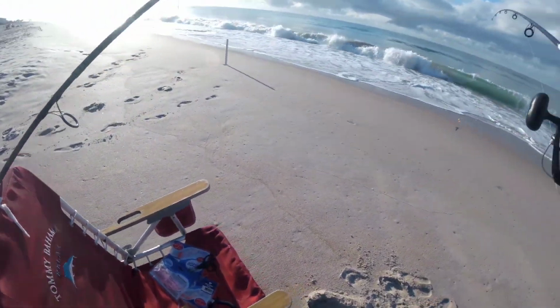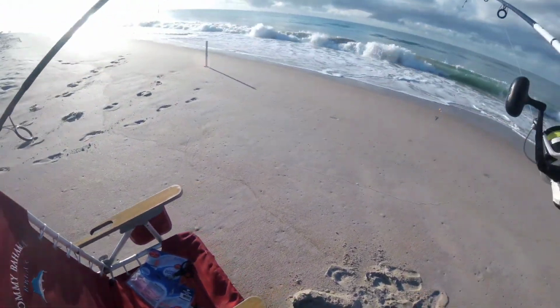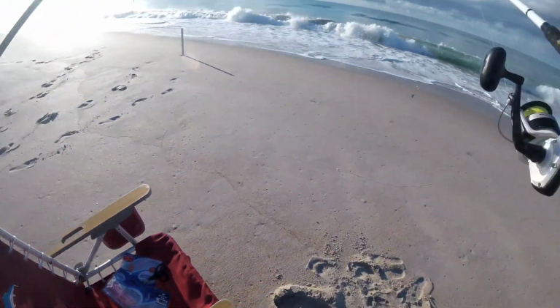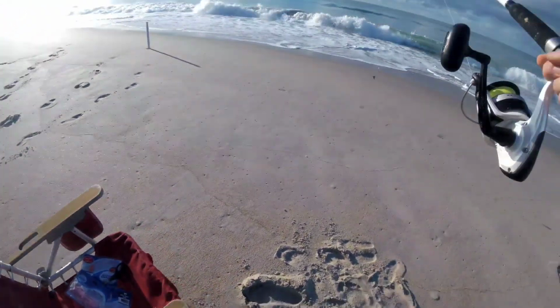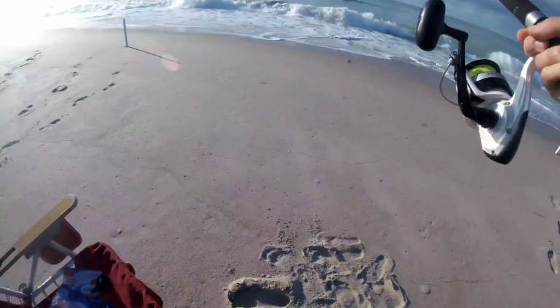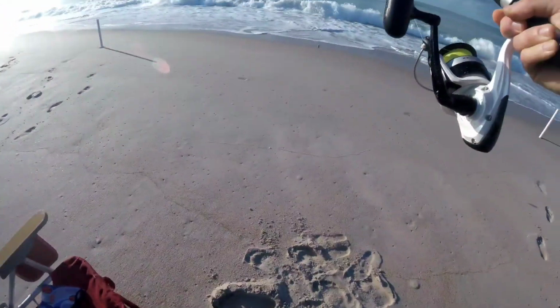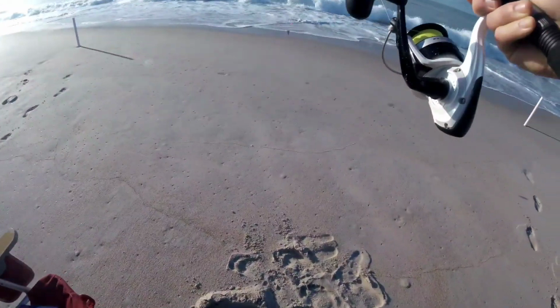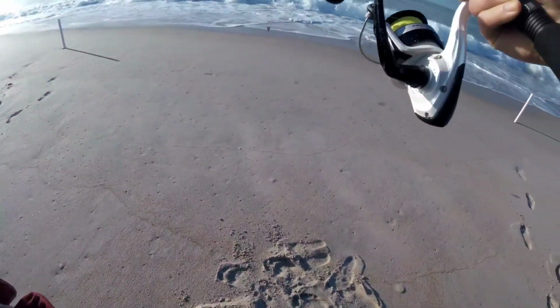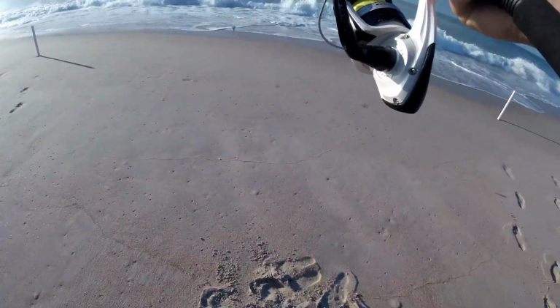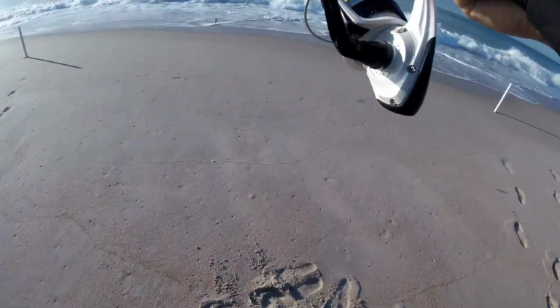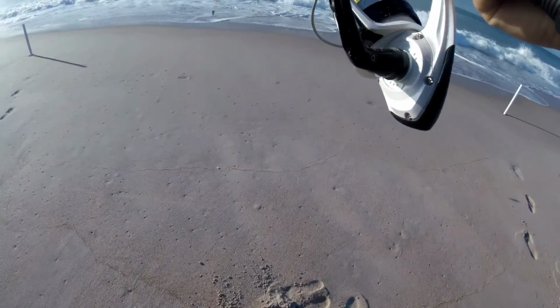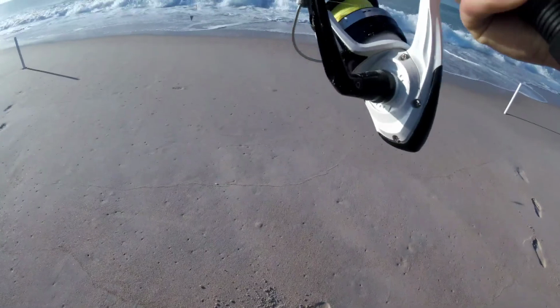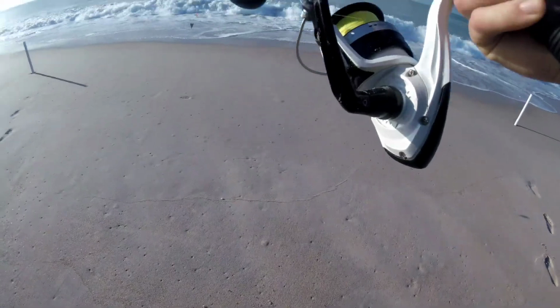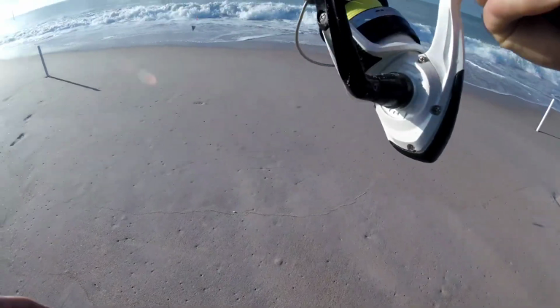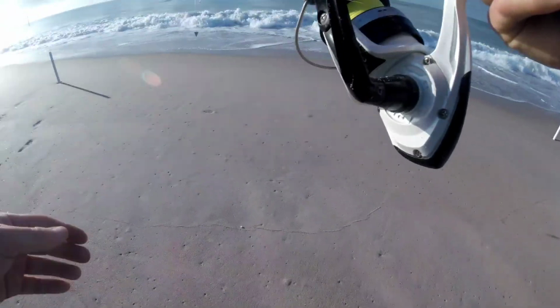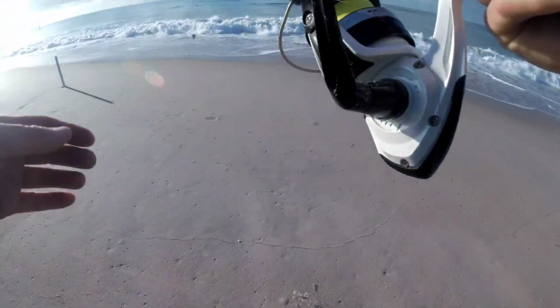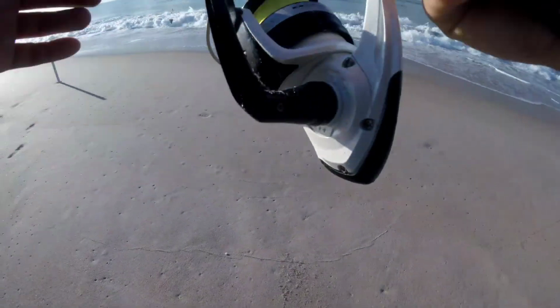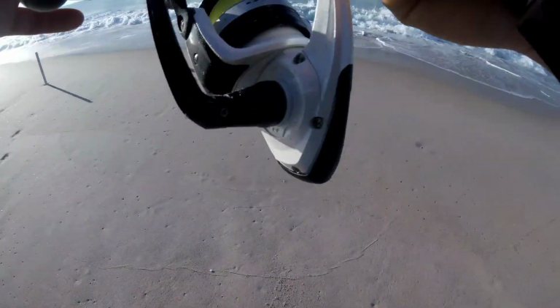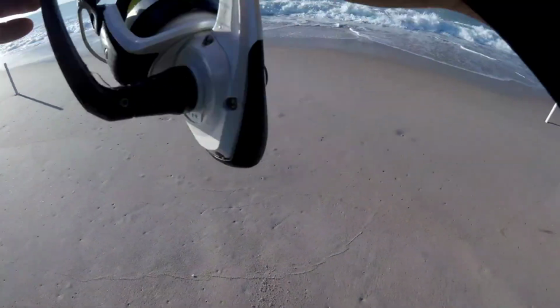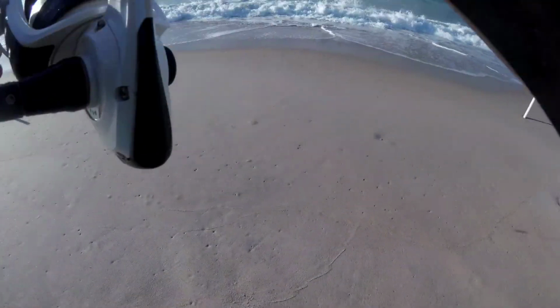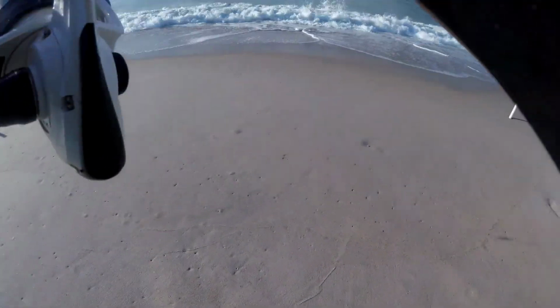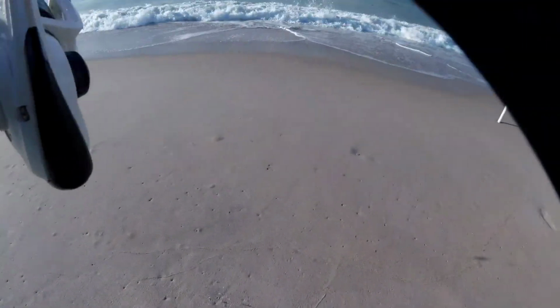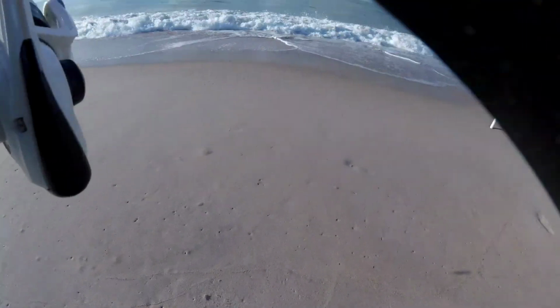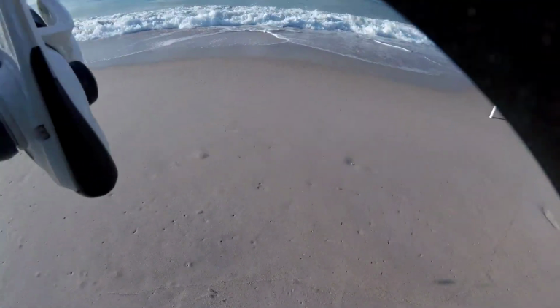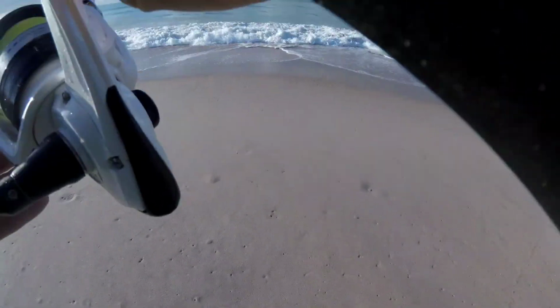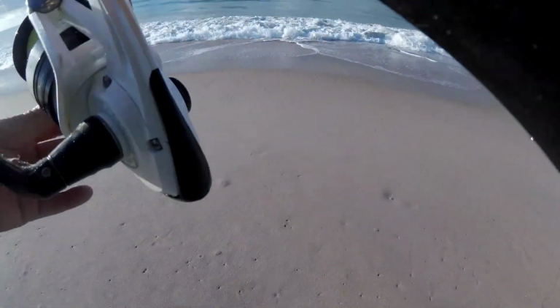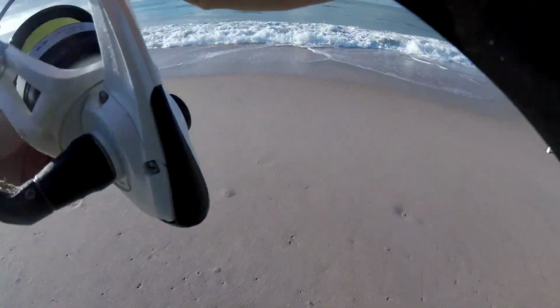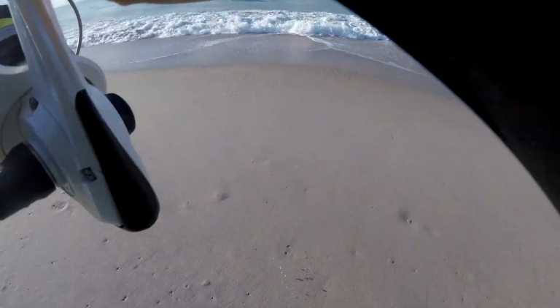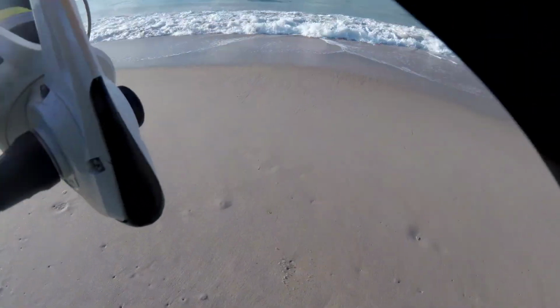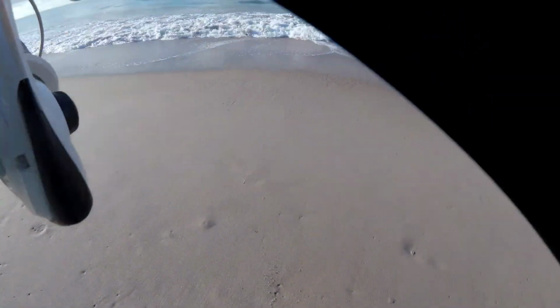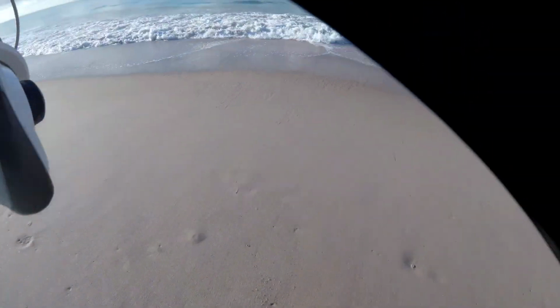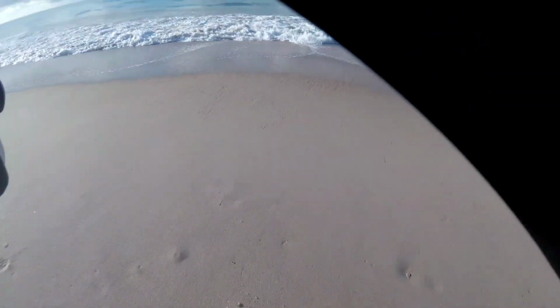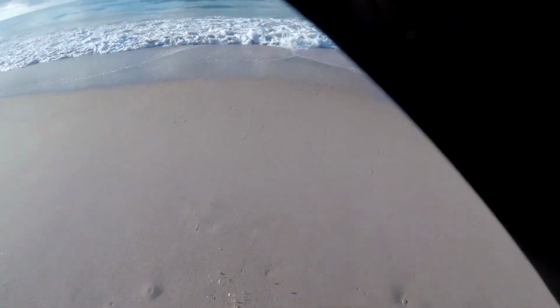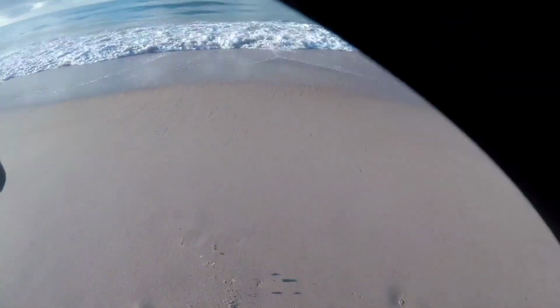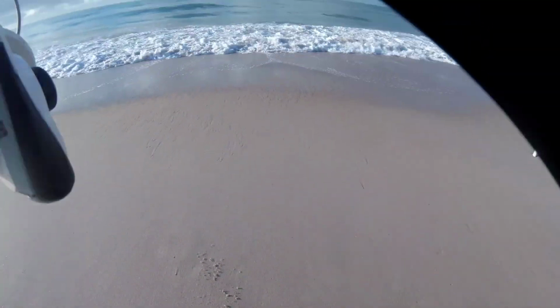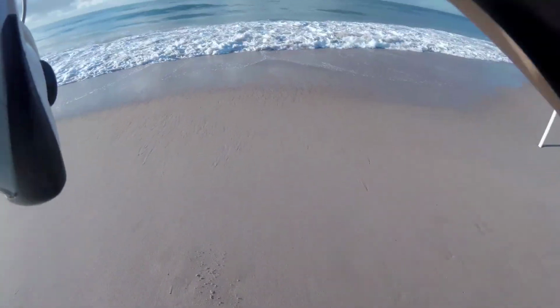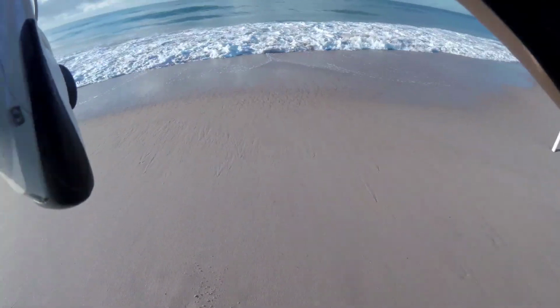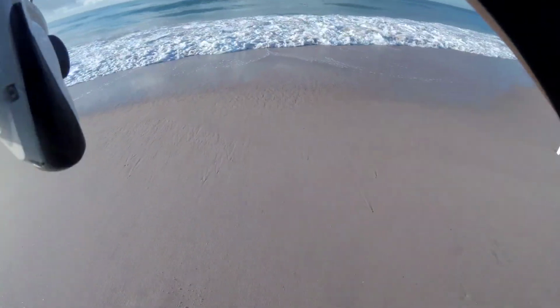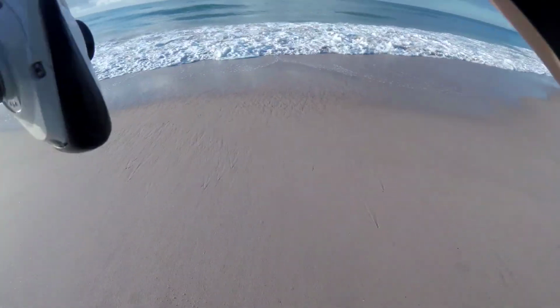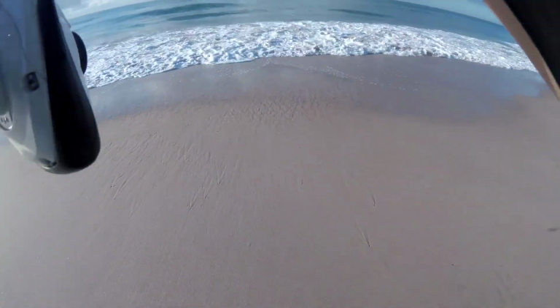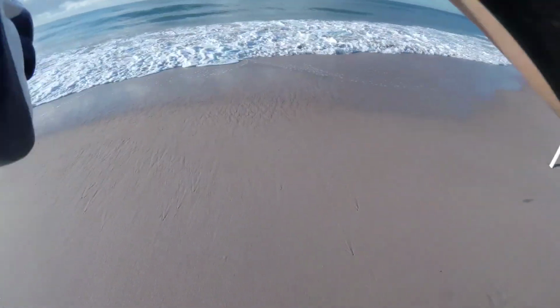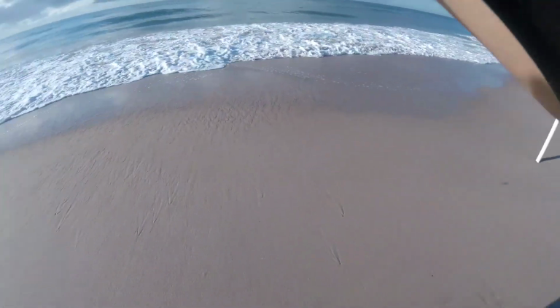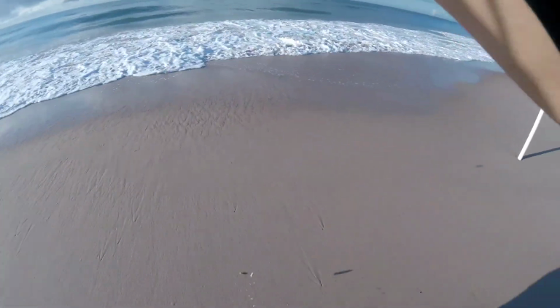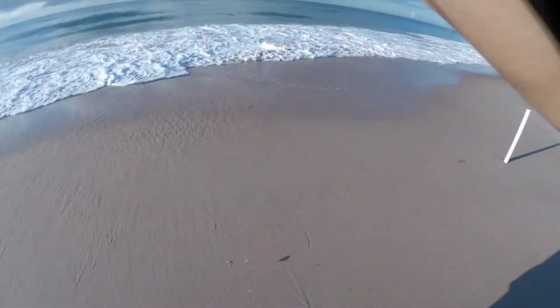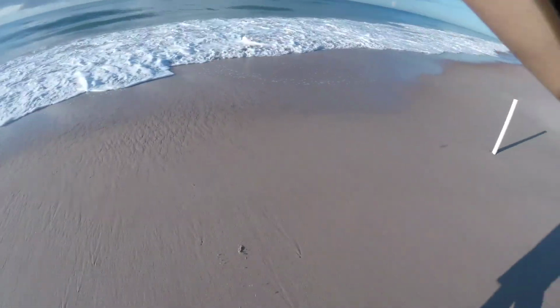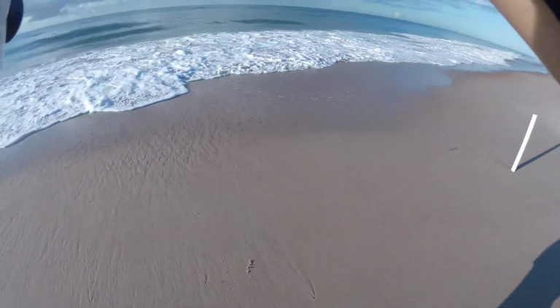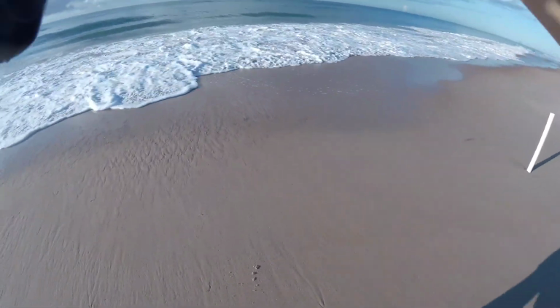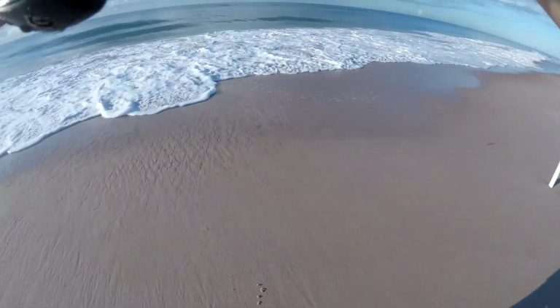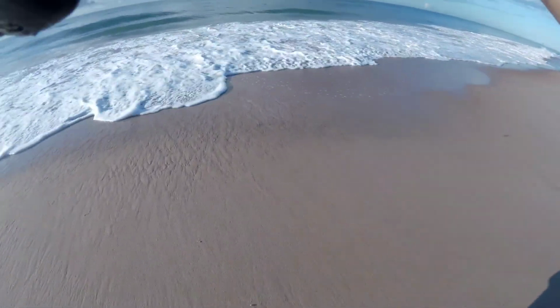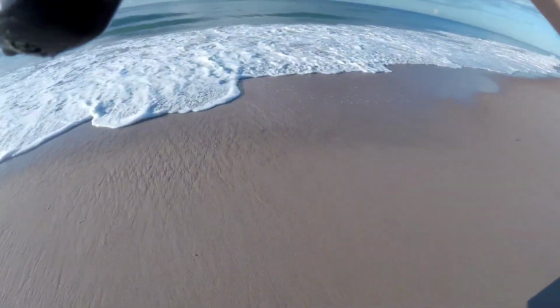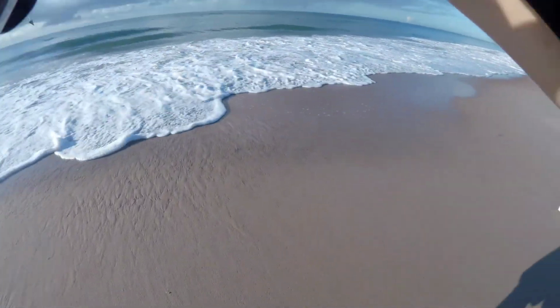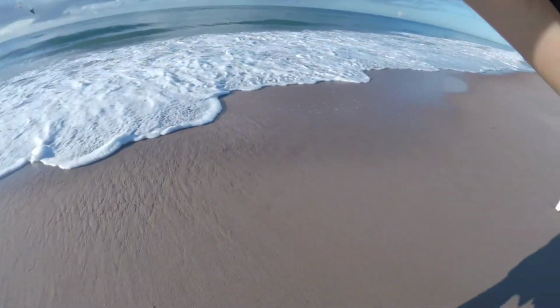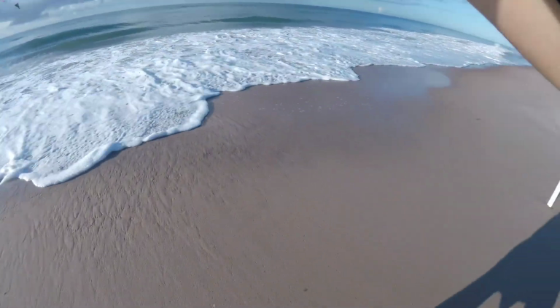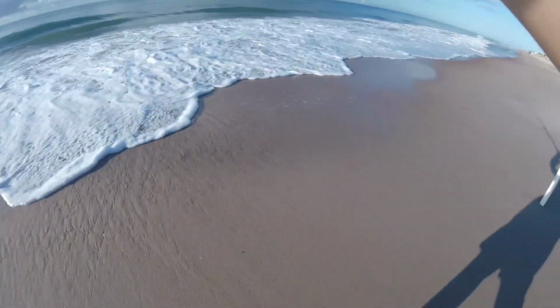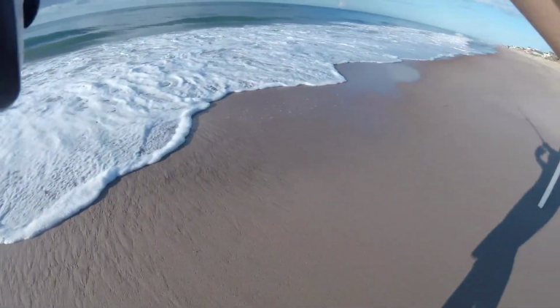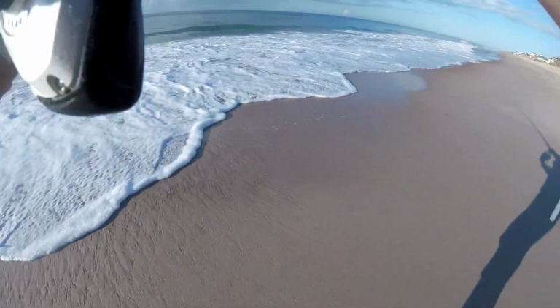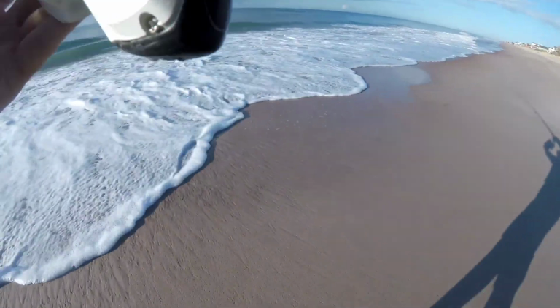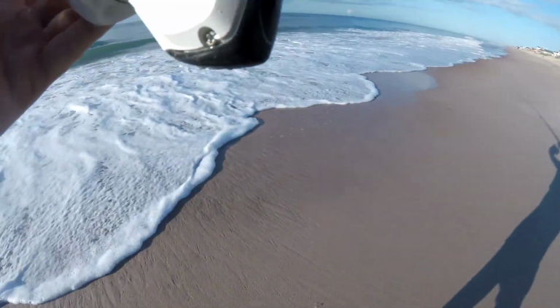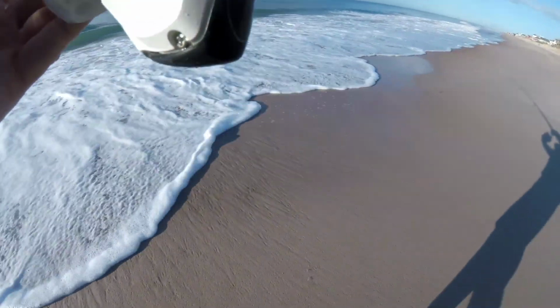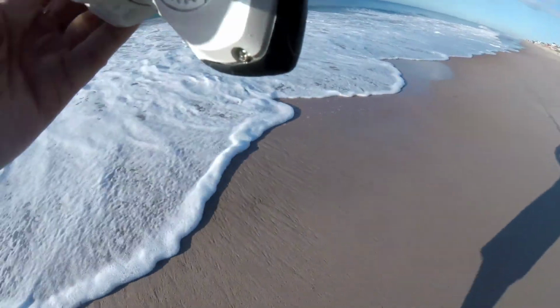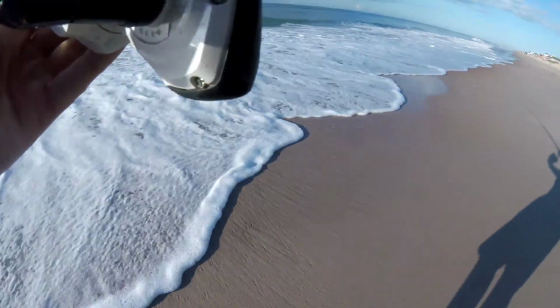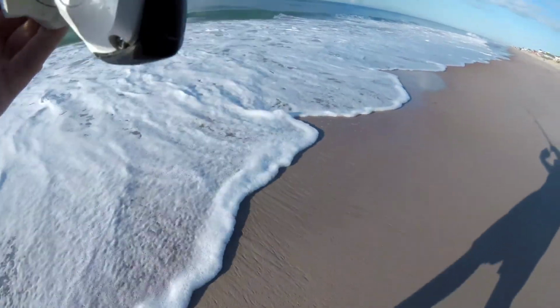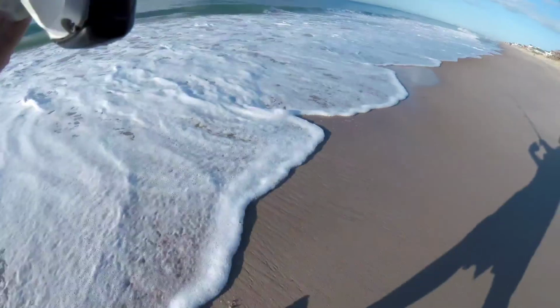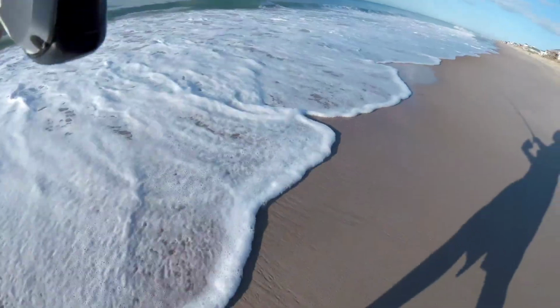I'm just going to put some fish bites out right now. It's still shallow and my shrimp's still frozen.